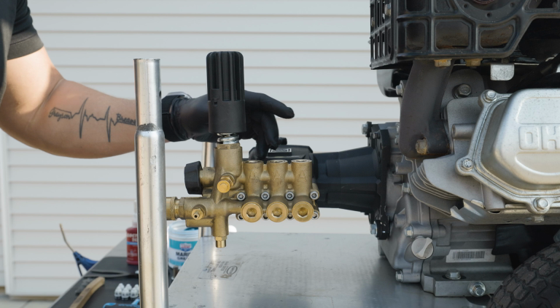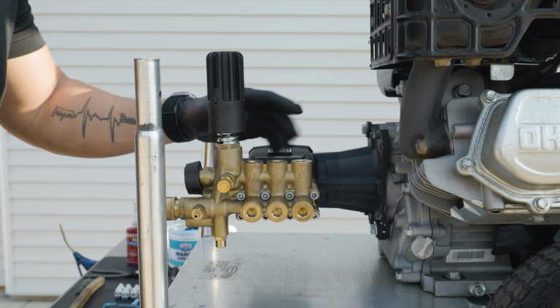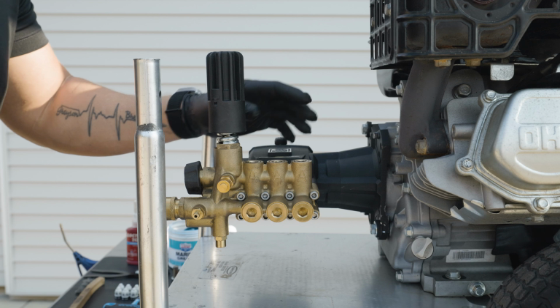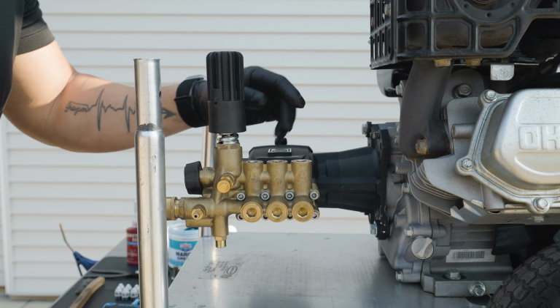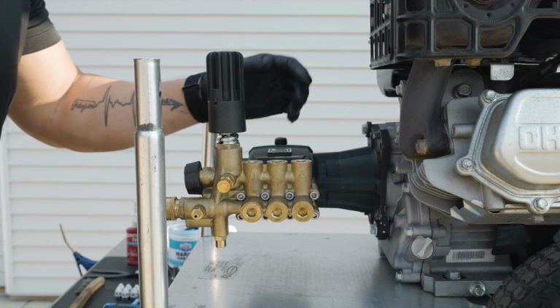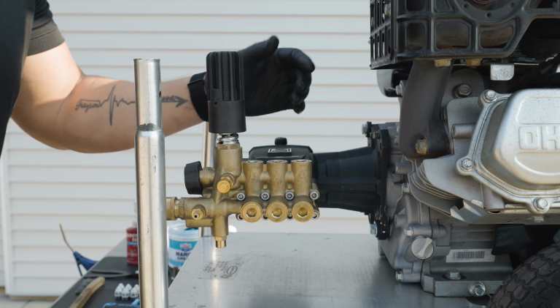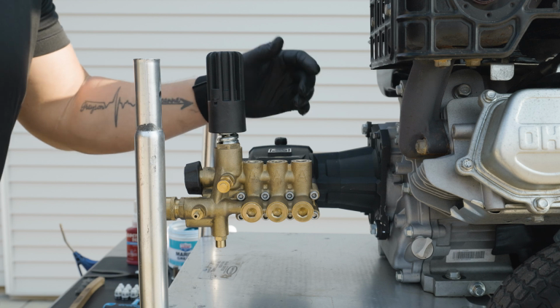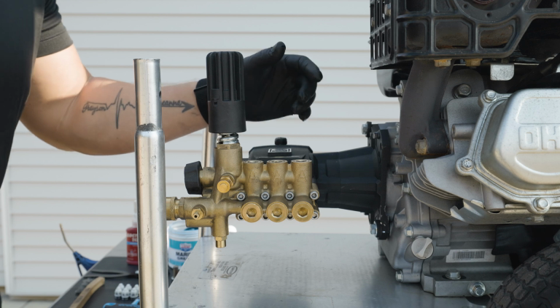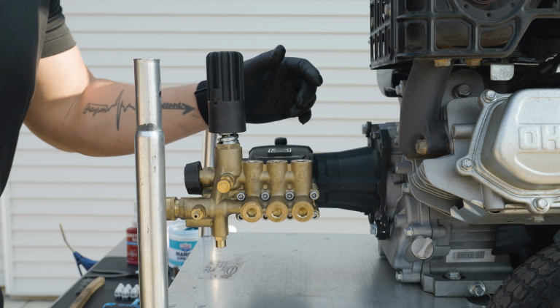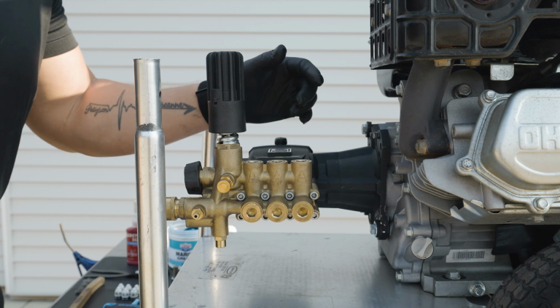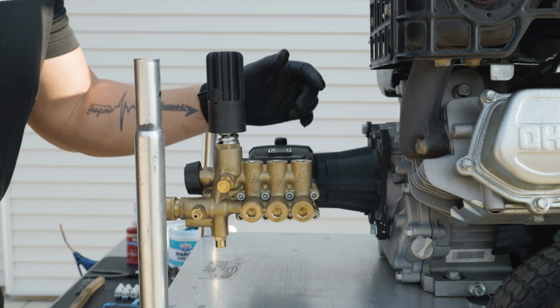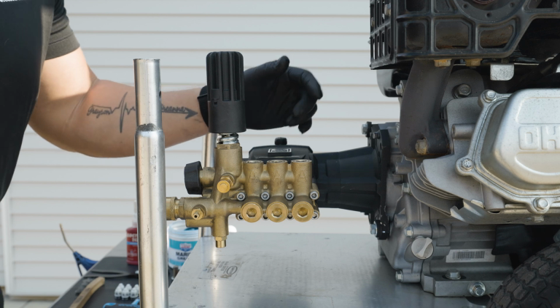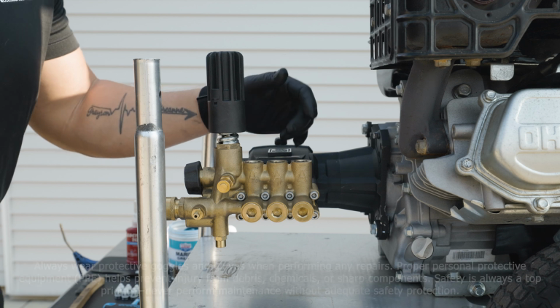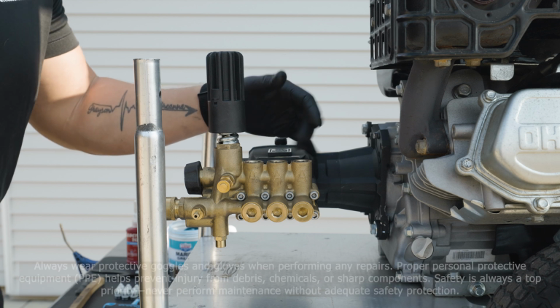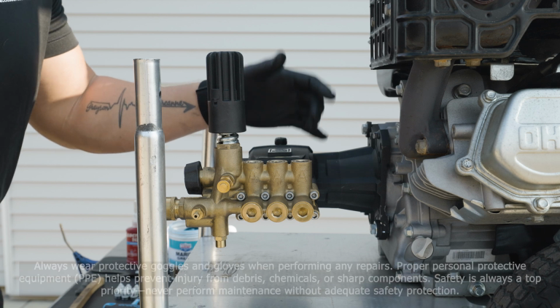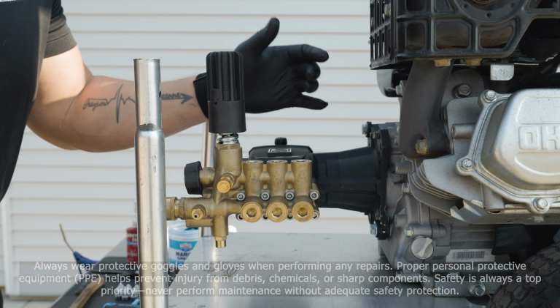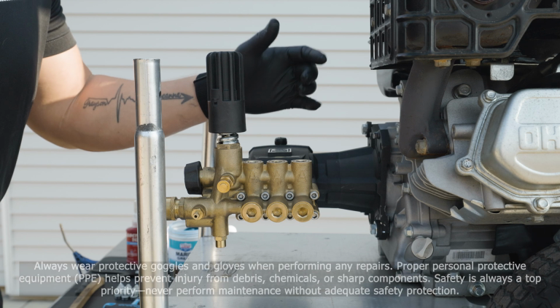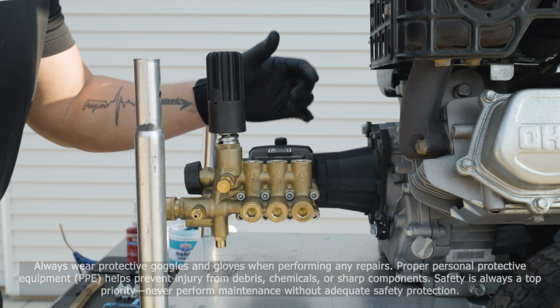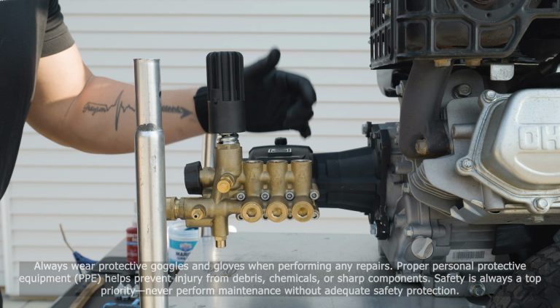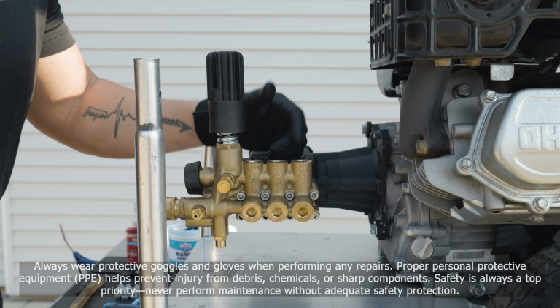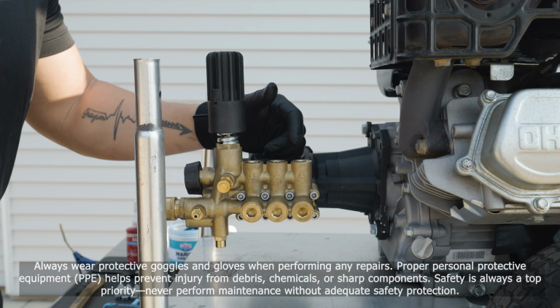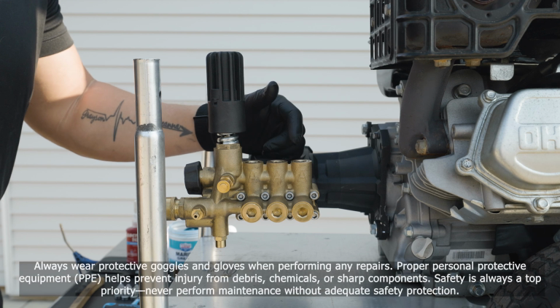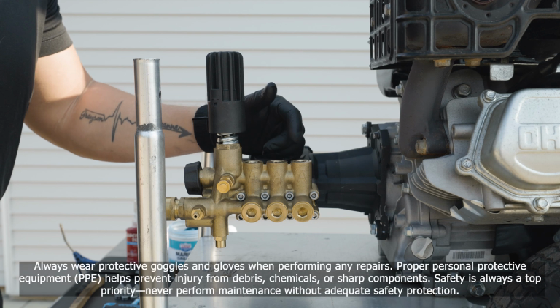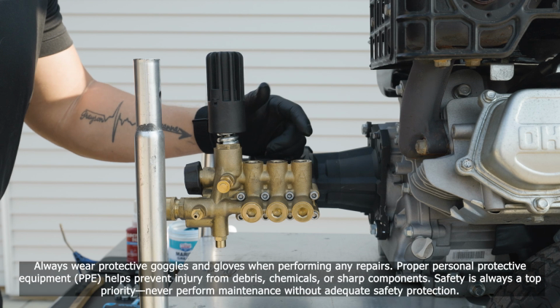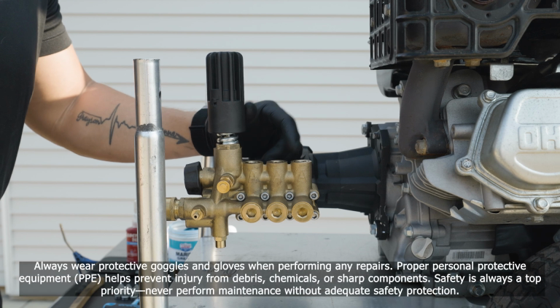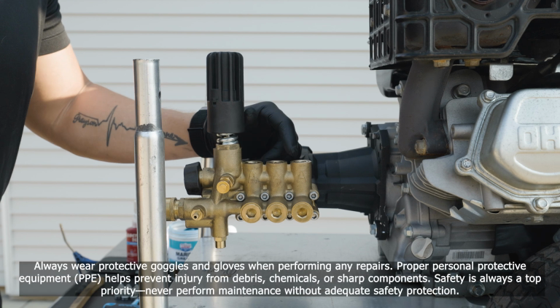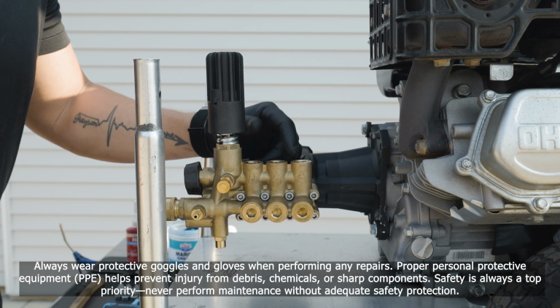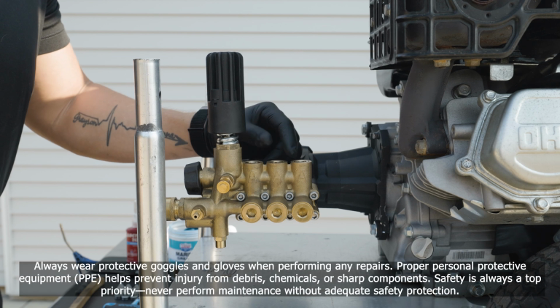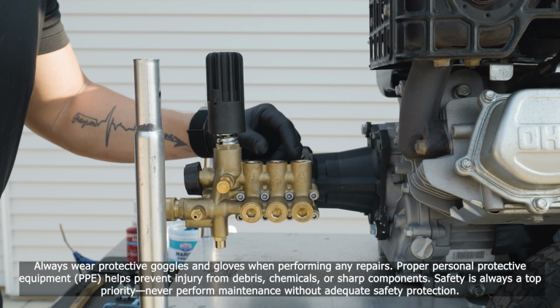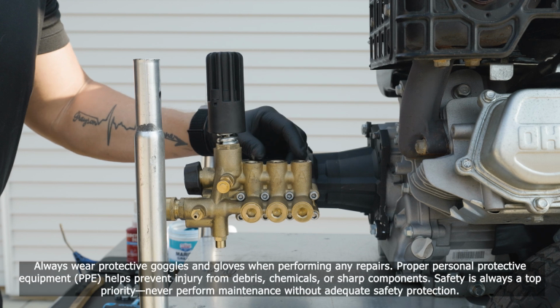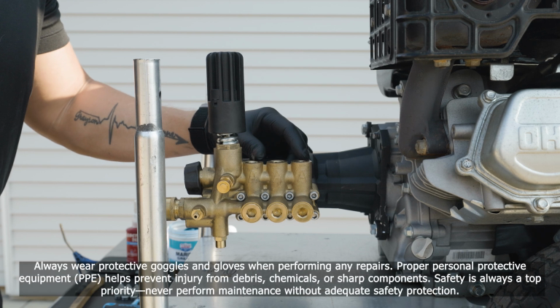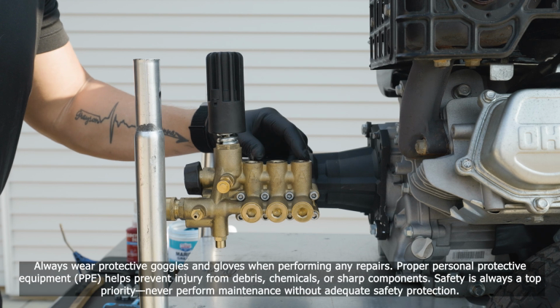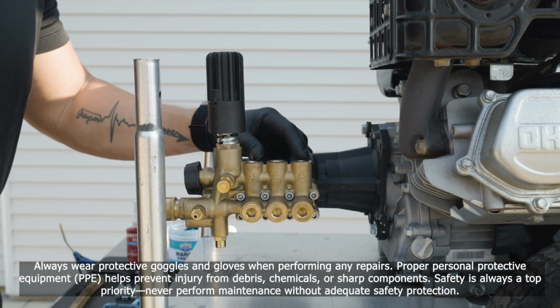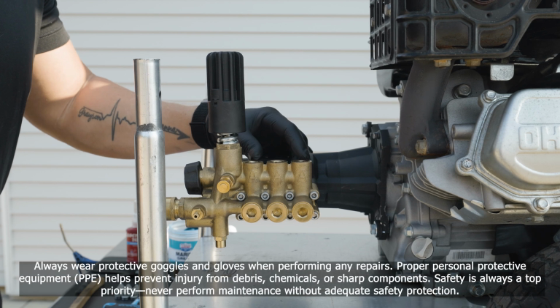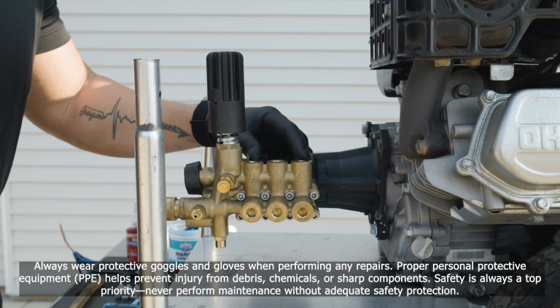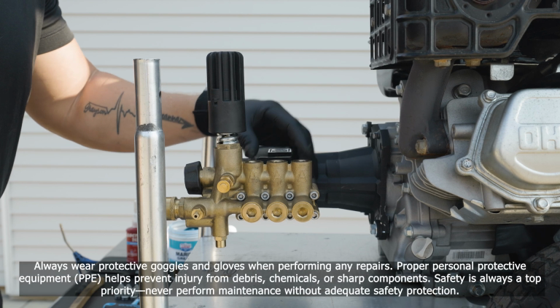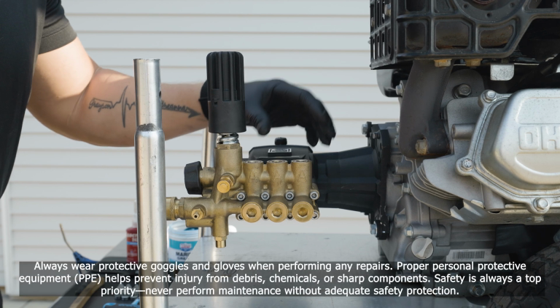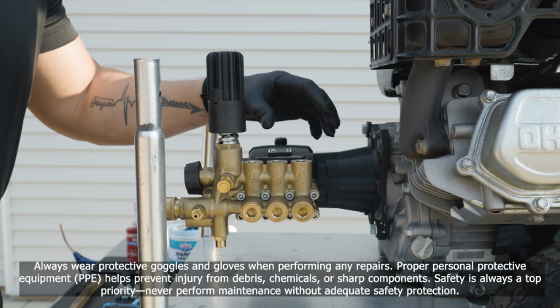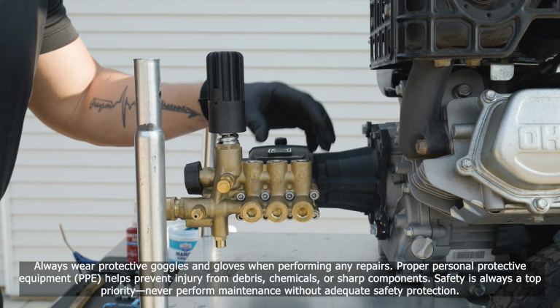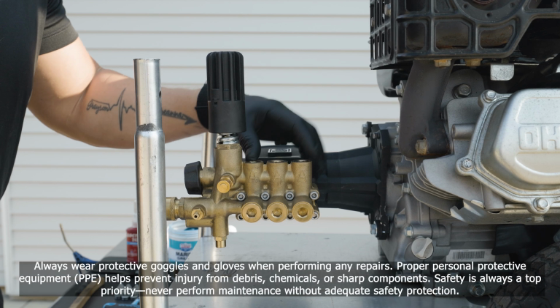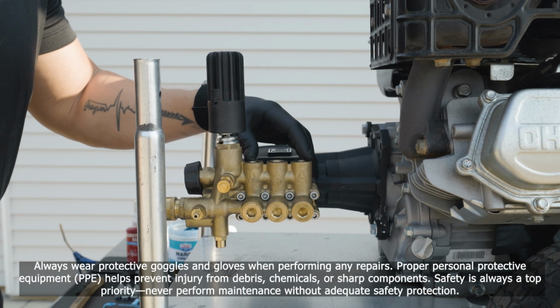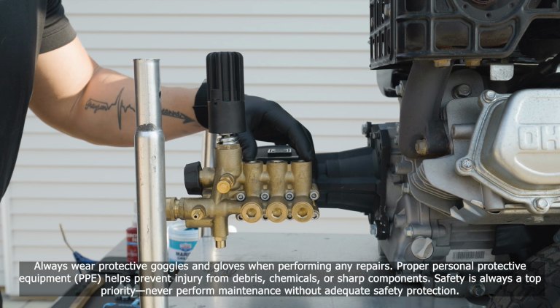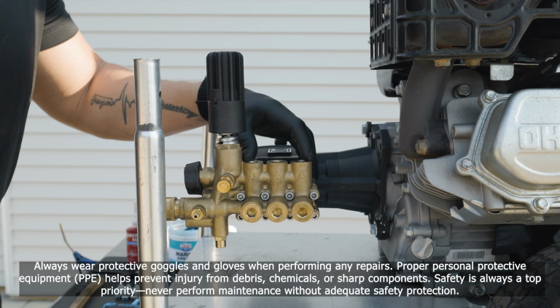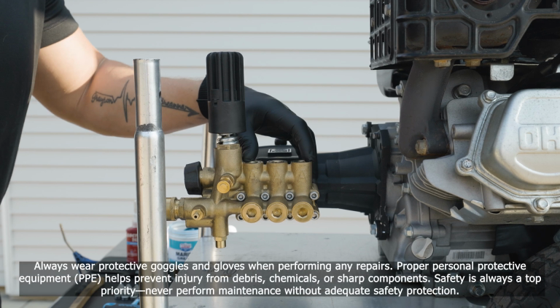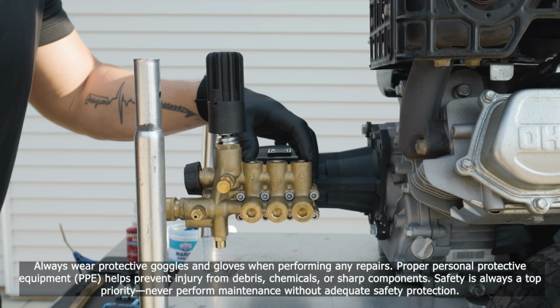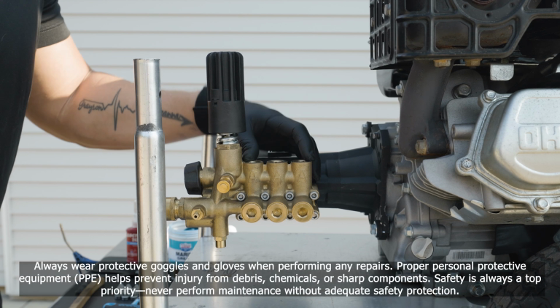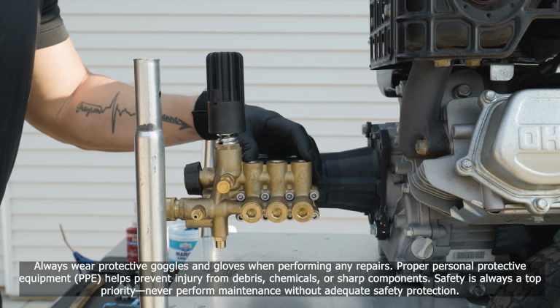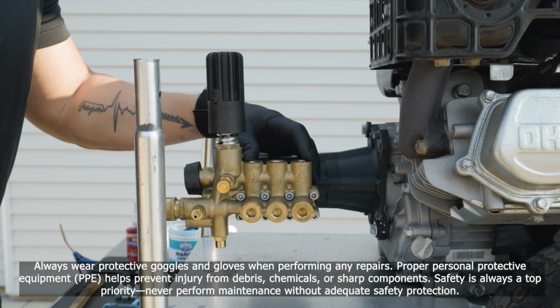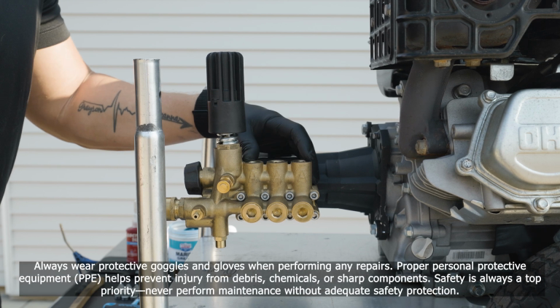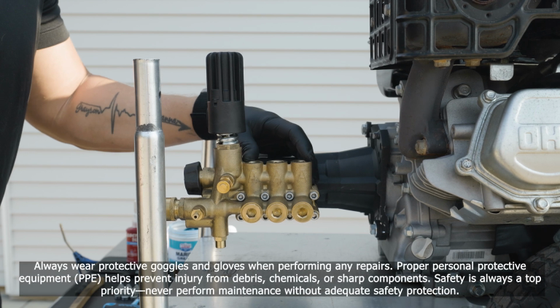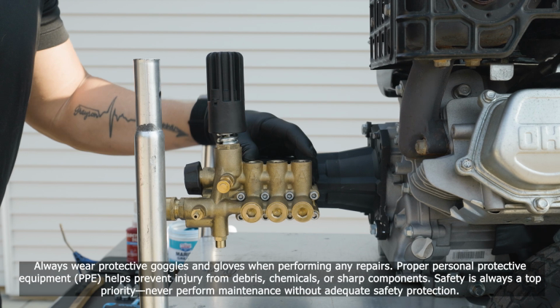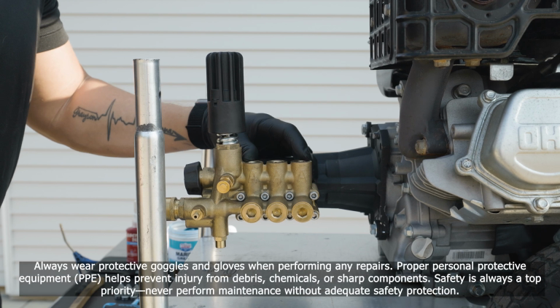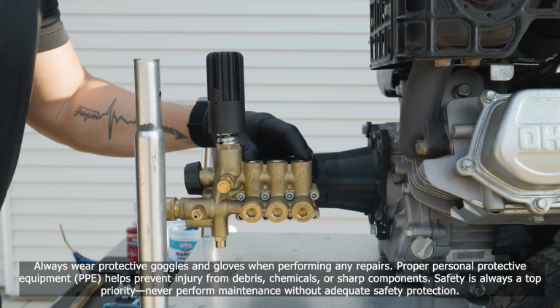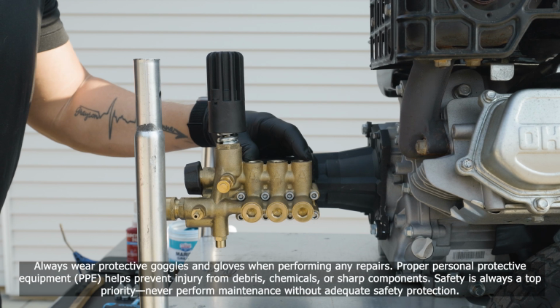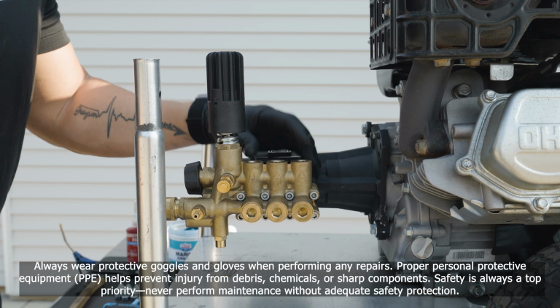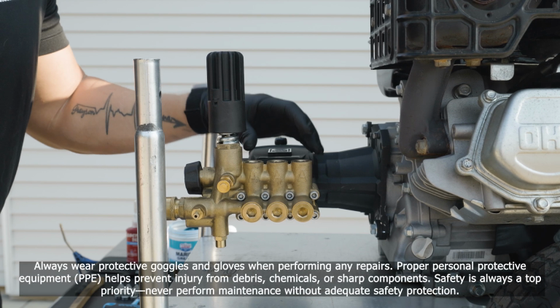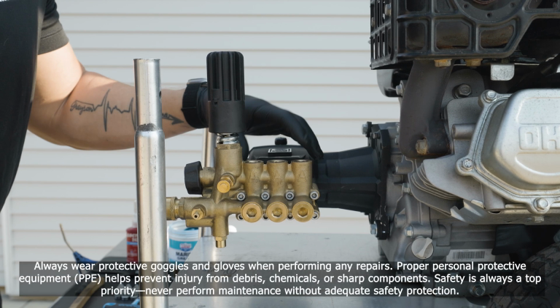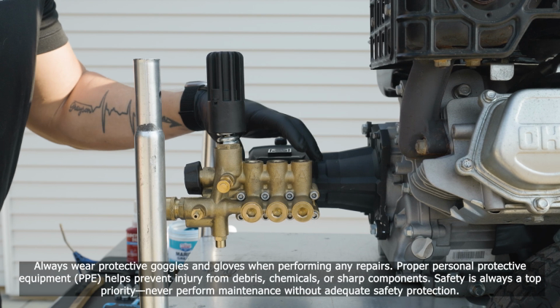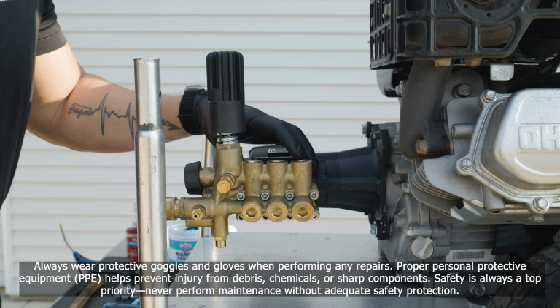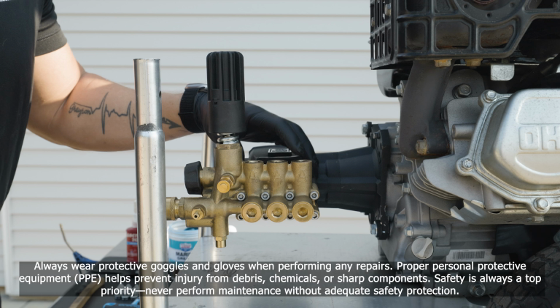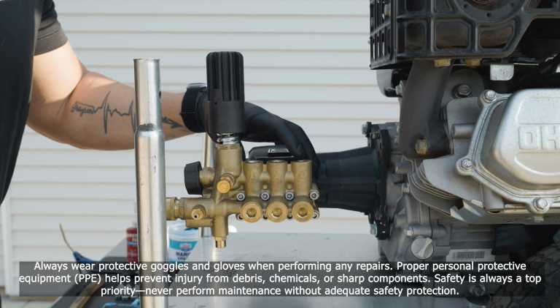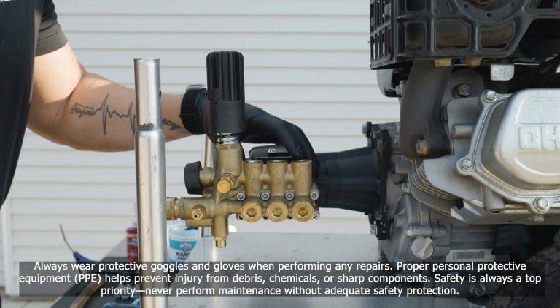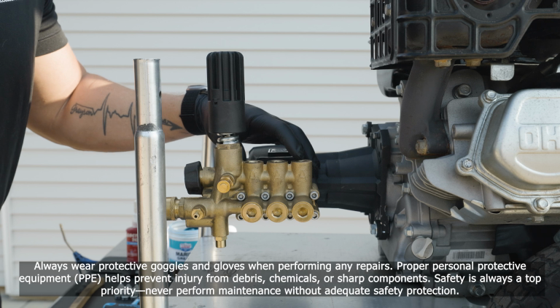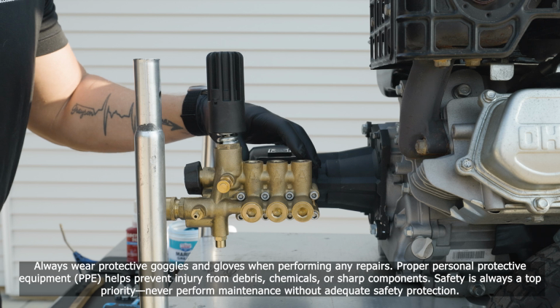Today we're going to go over the proper removal and reinstallation process of the valves on your AAA series pressure washer pump.